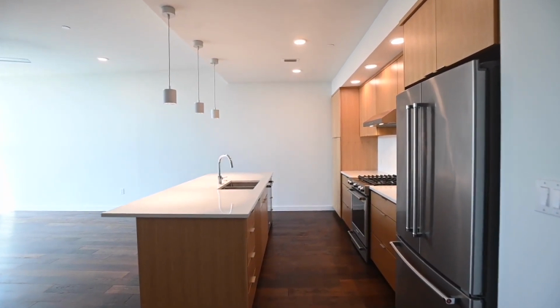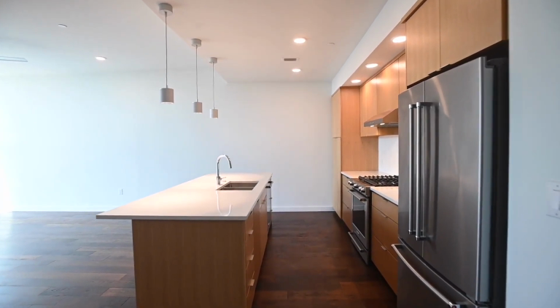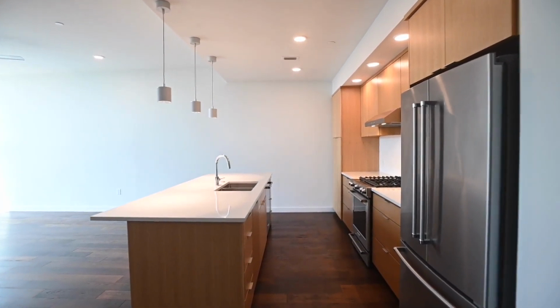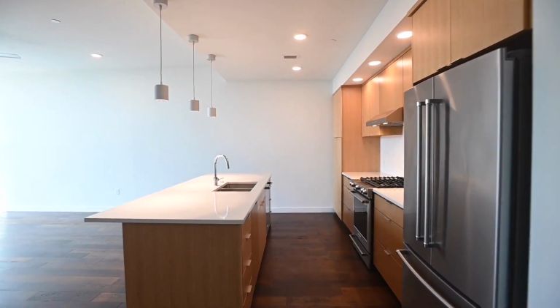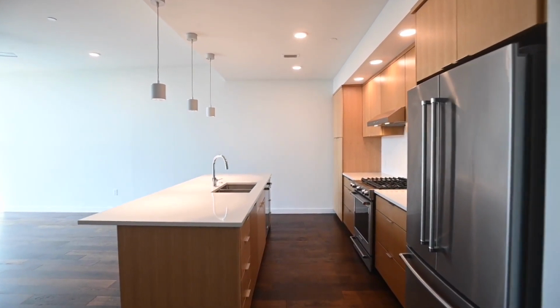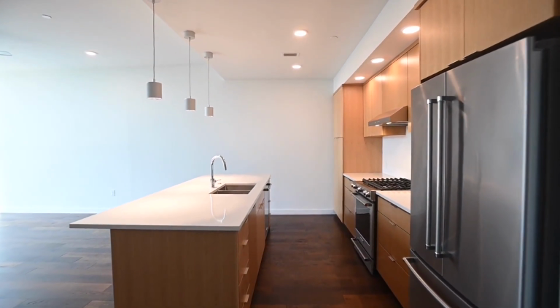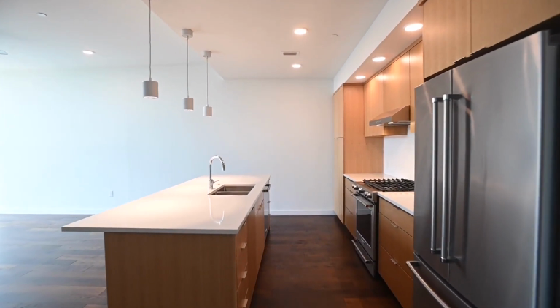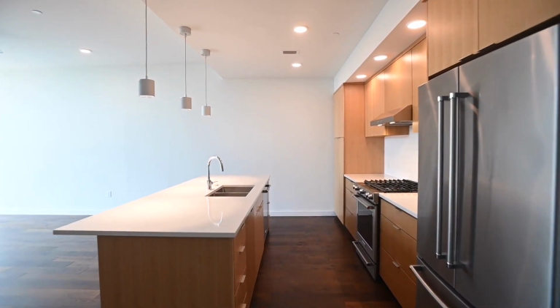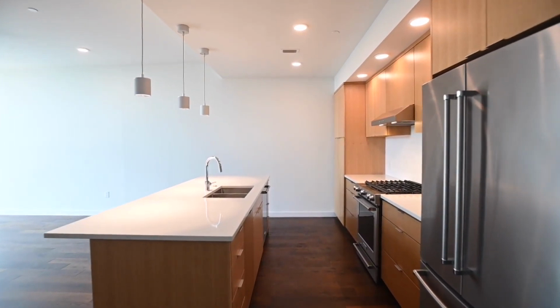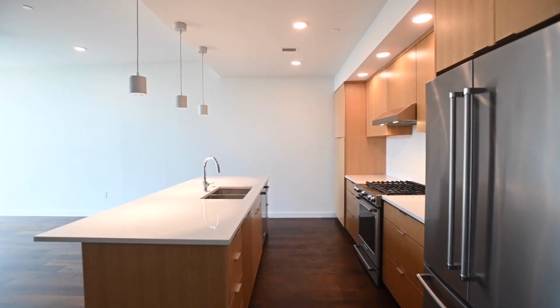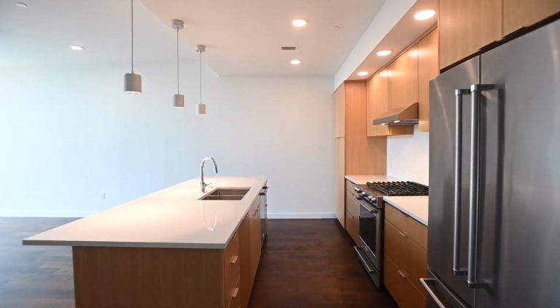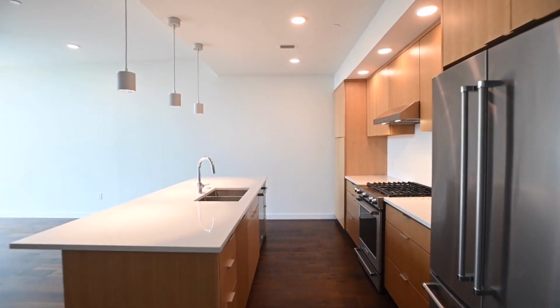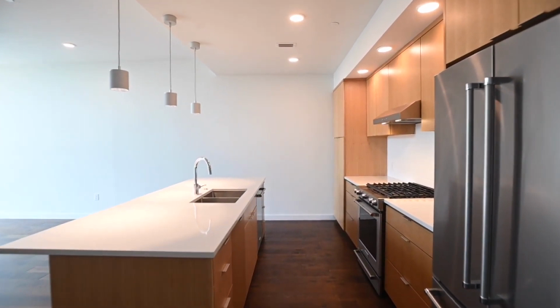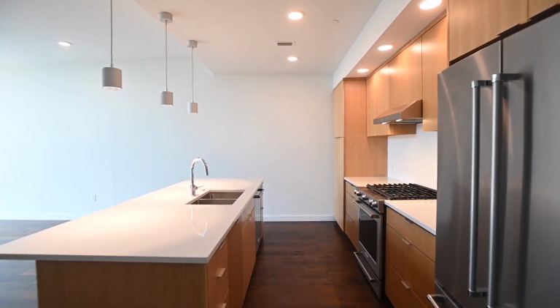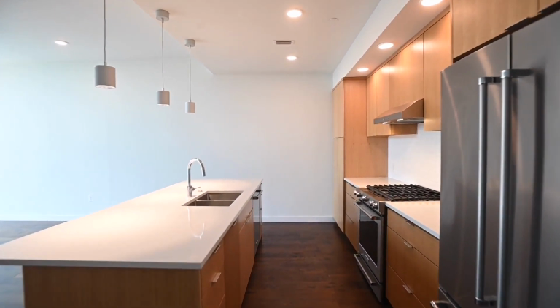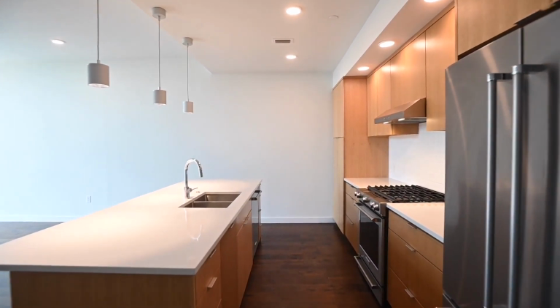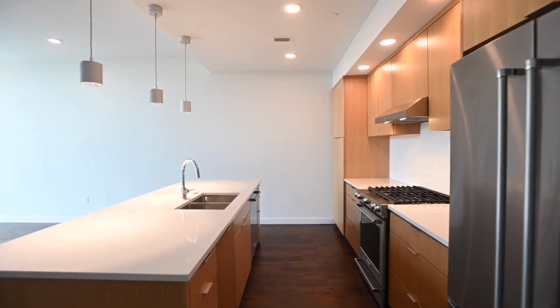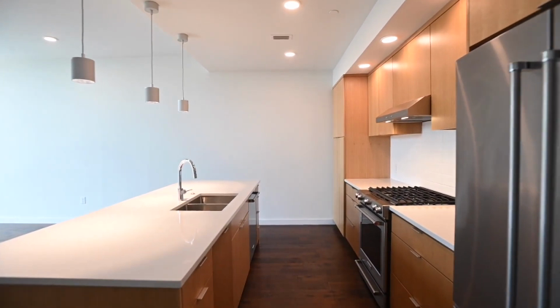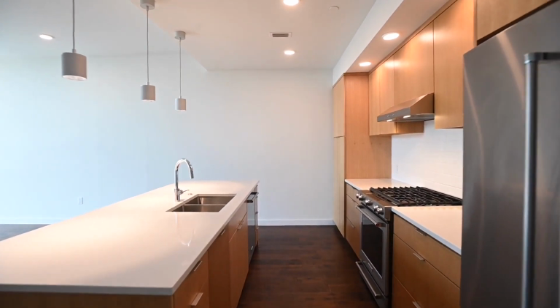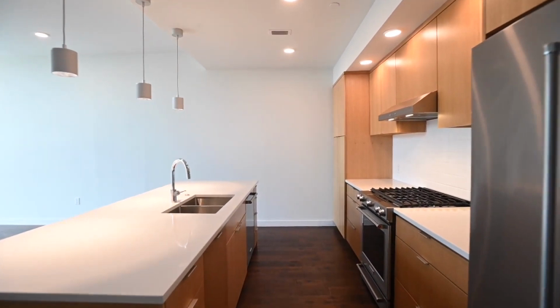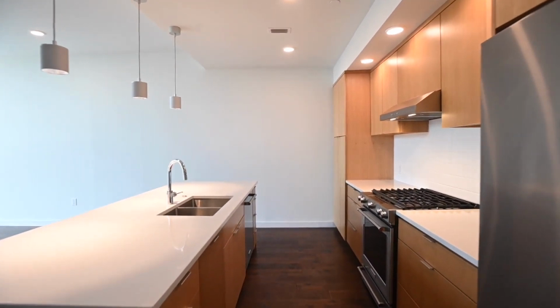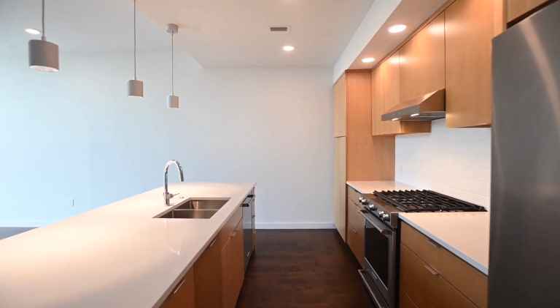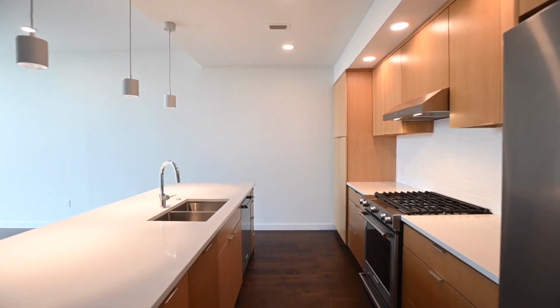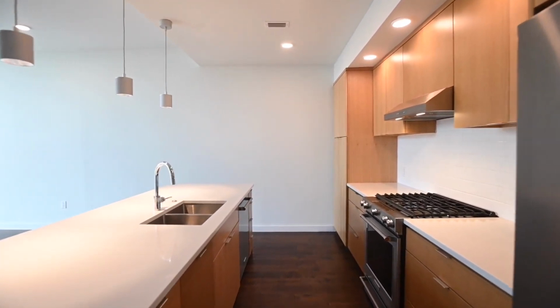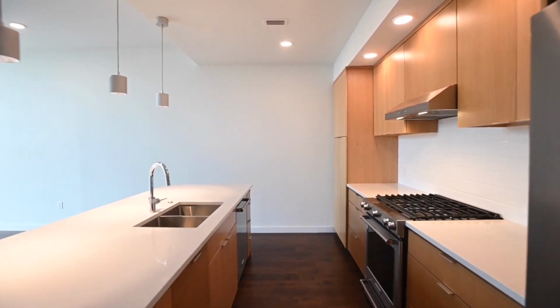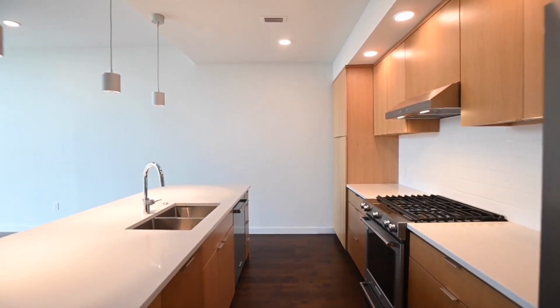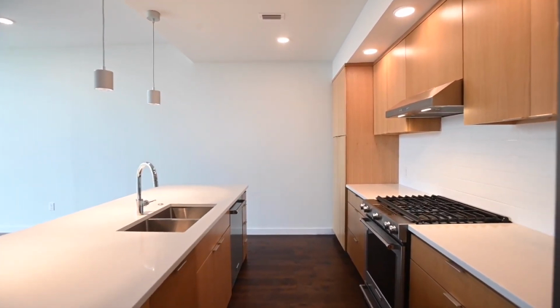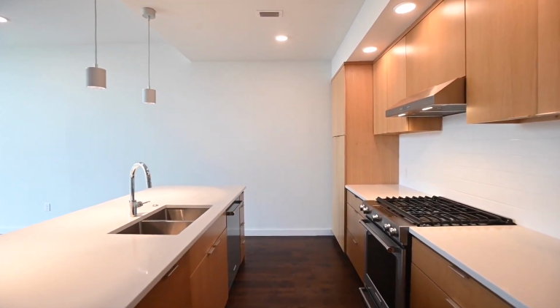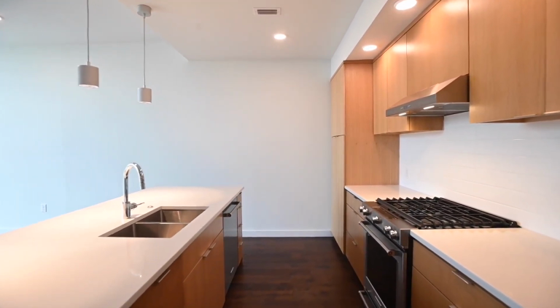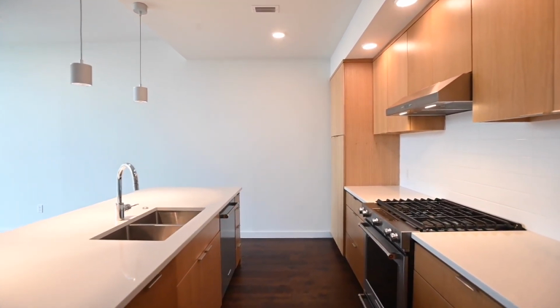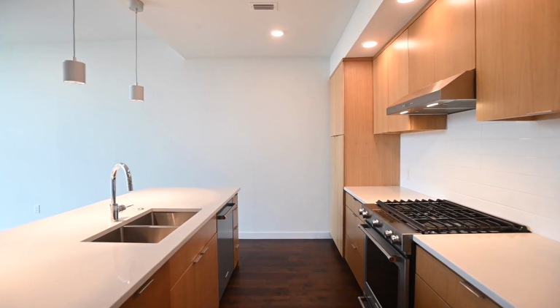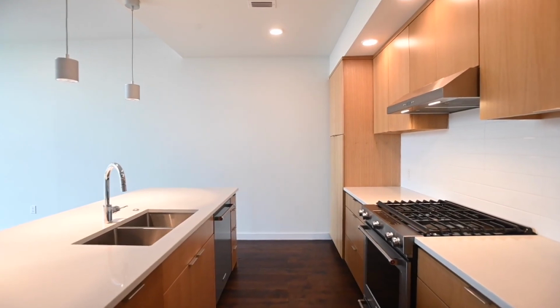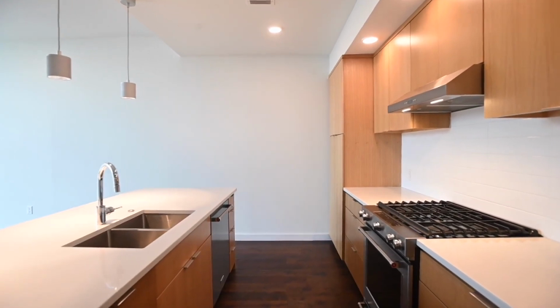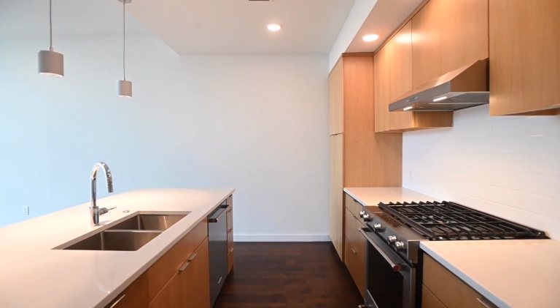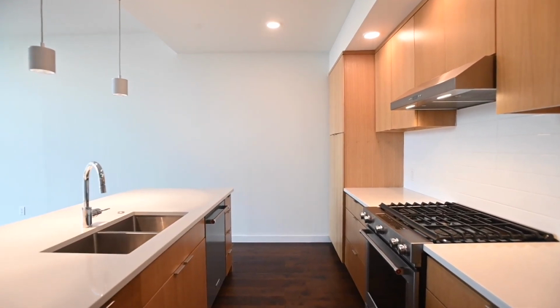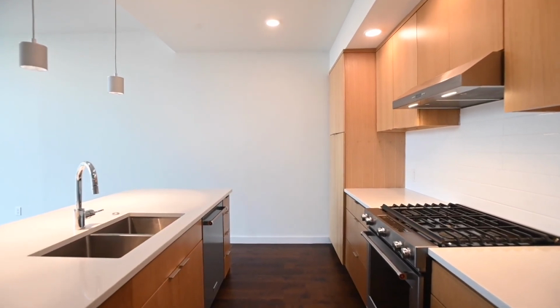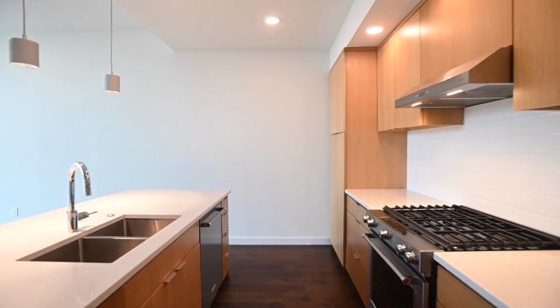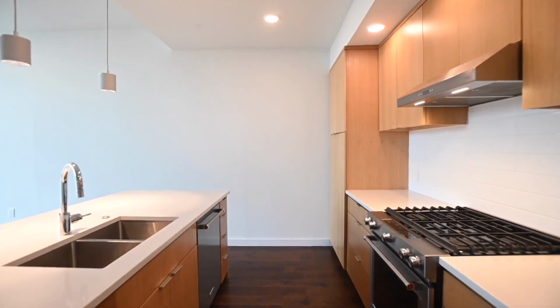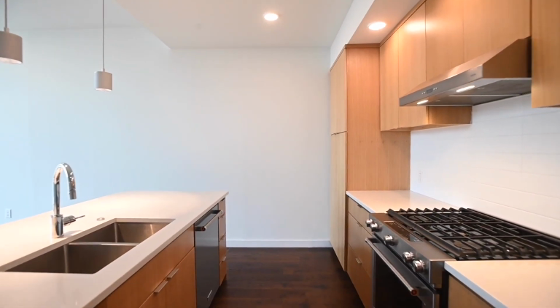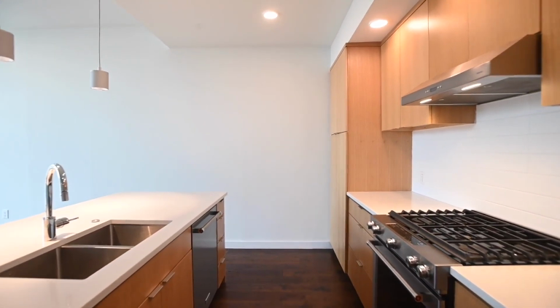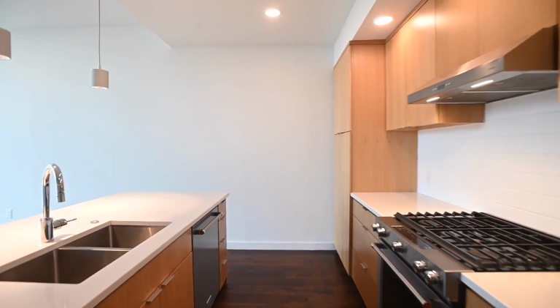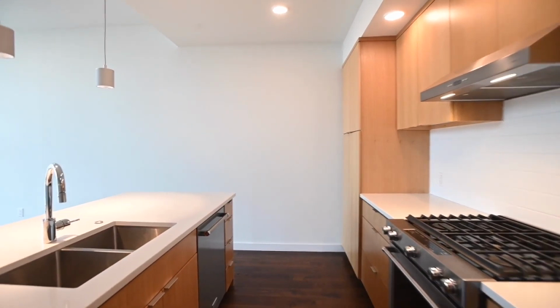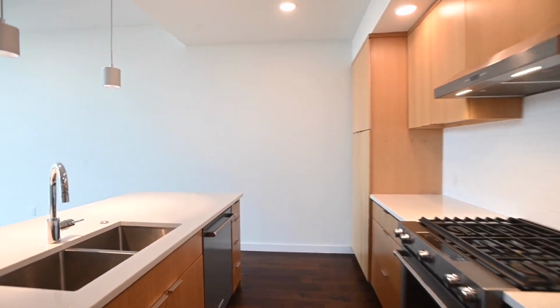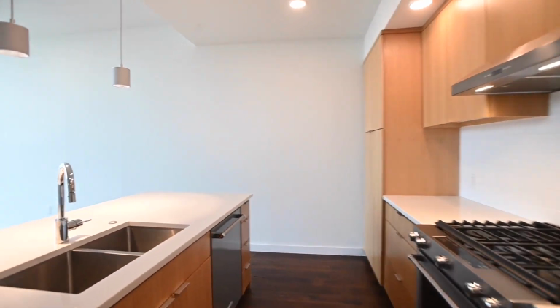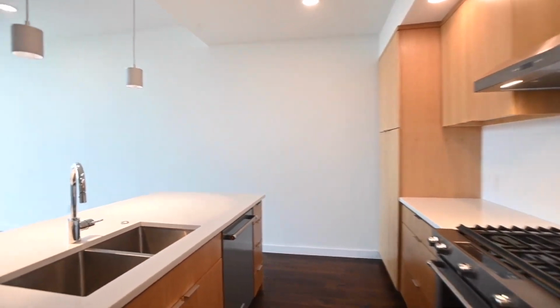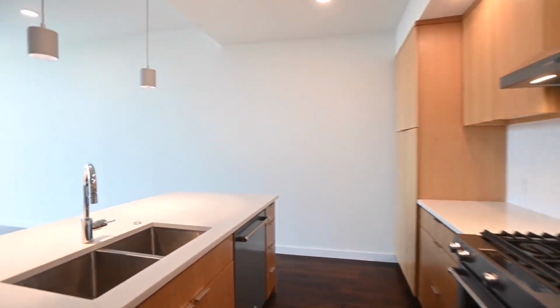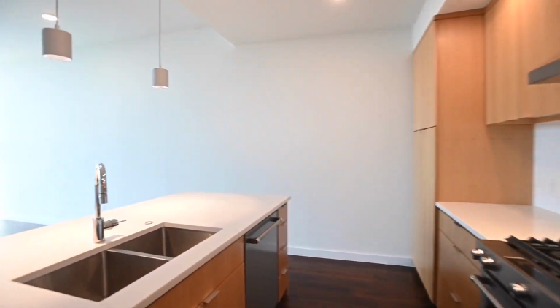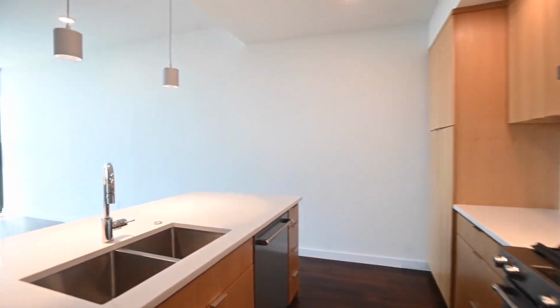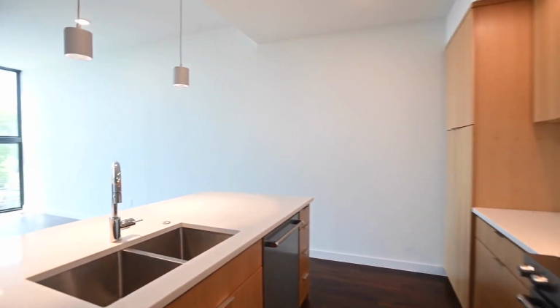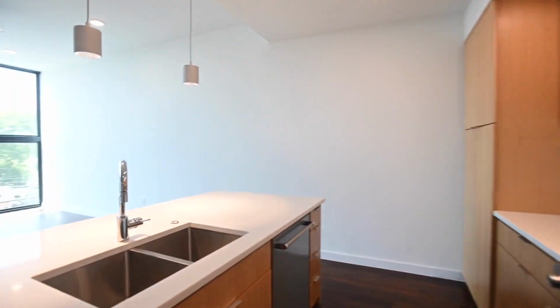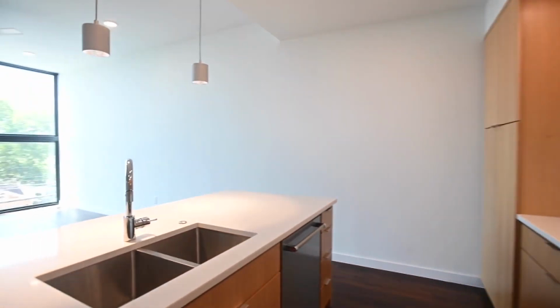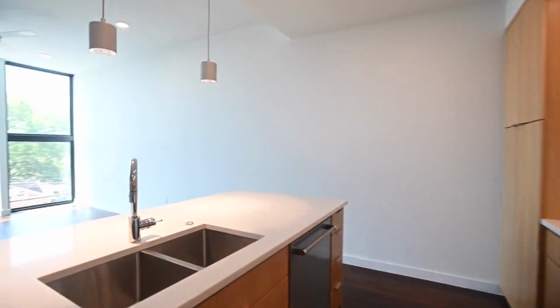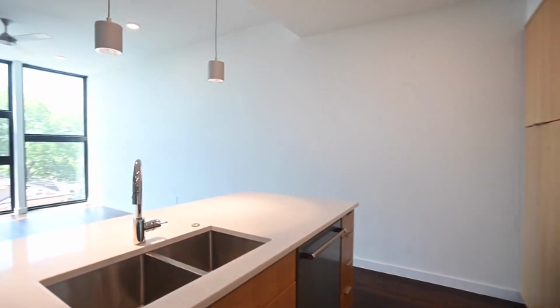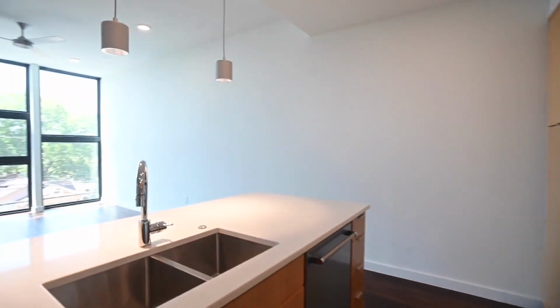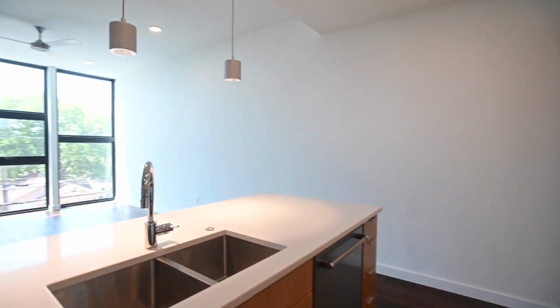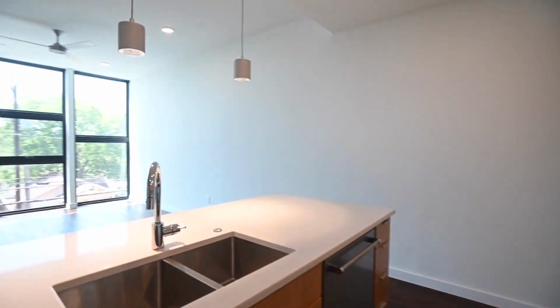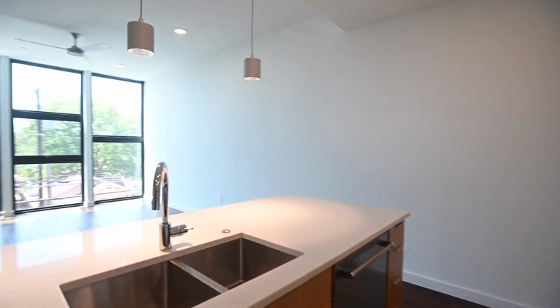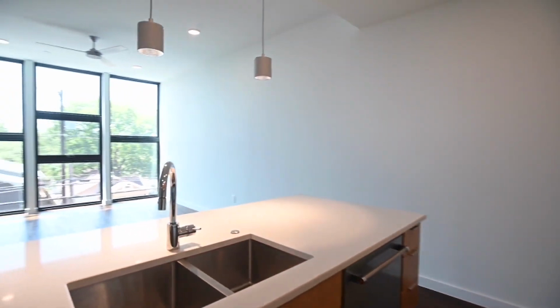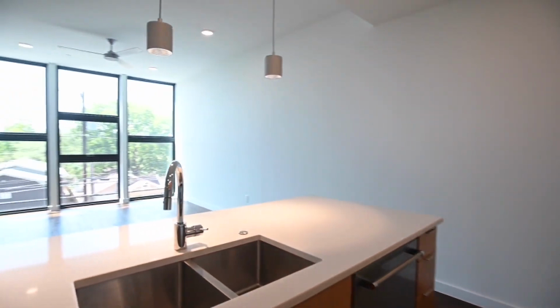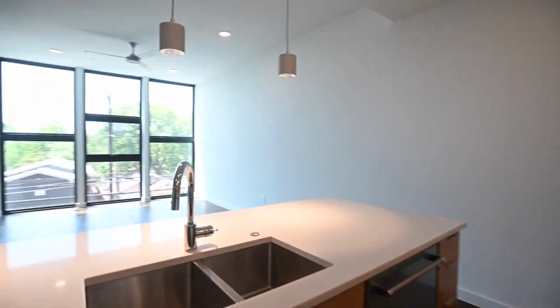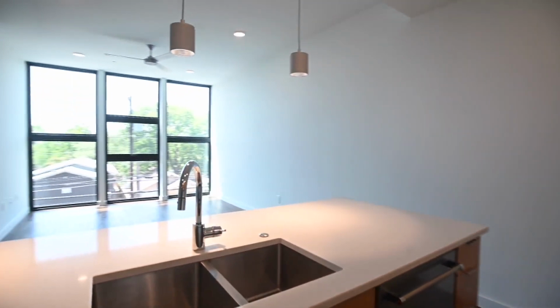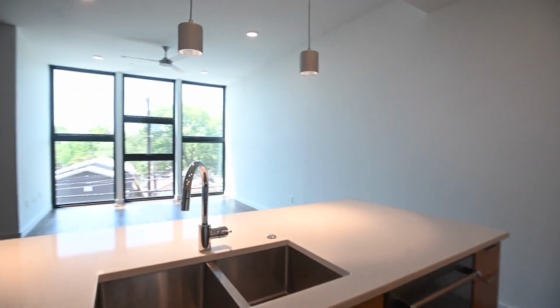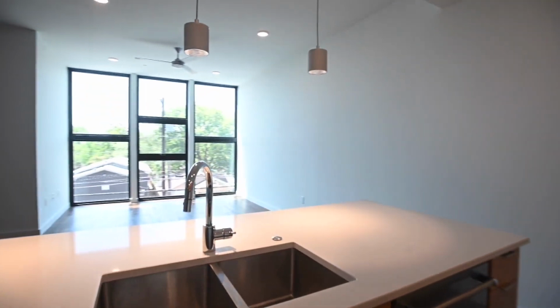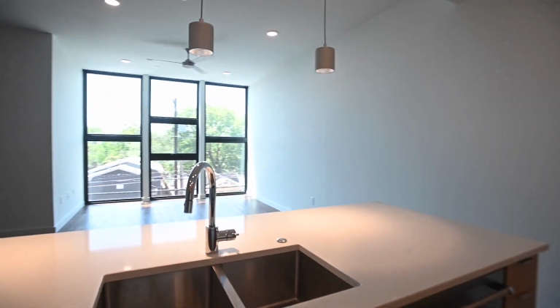Kitchen featuring gorgeous cabinetry, countertops, stainless appliances, gas range, and double sink there.